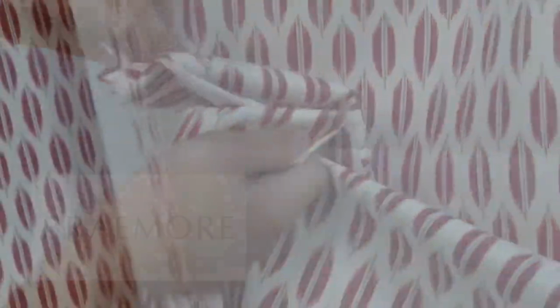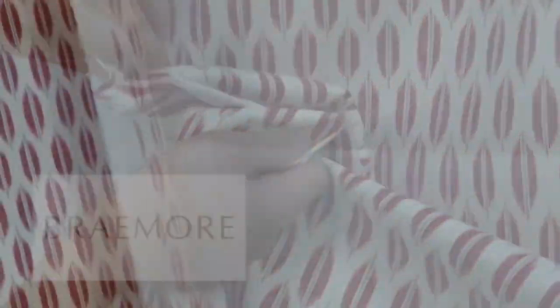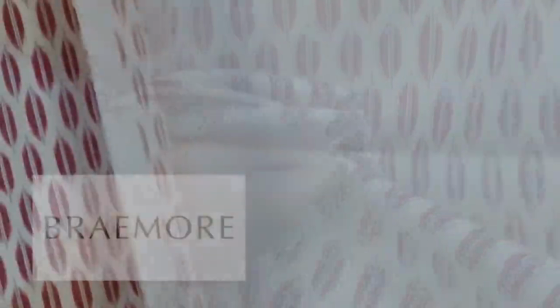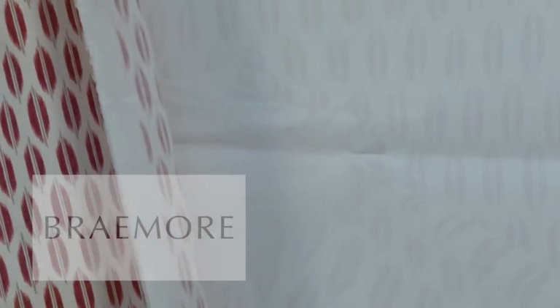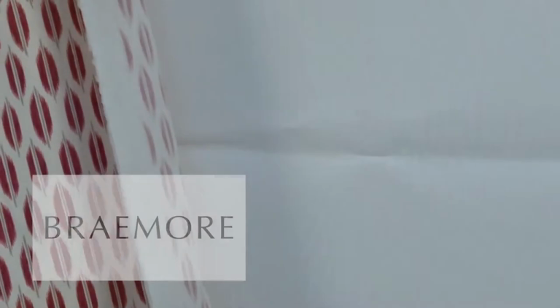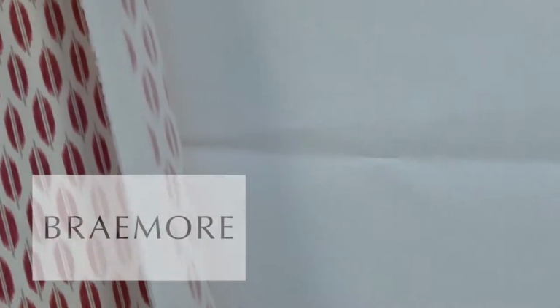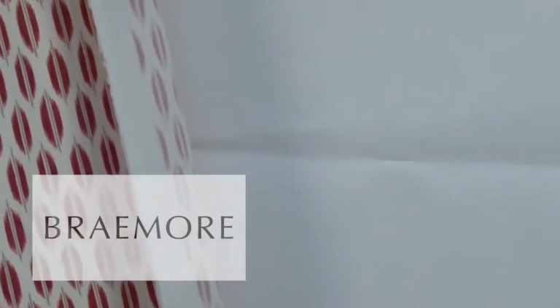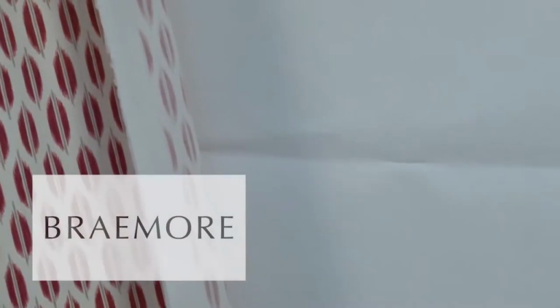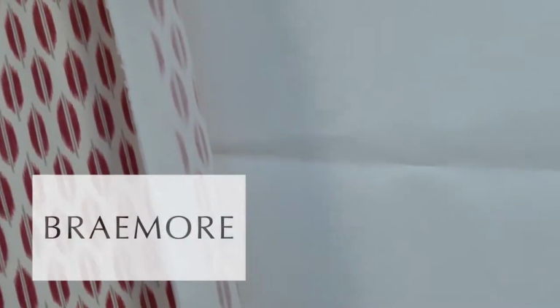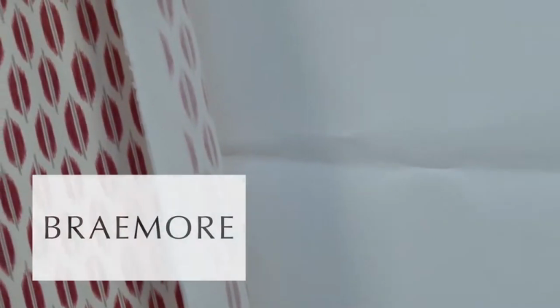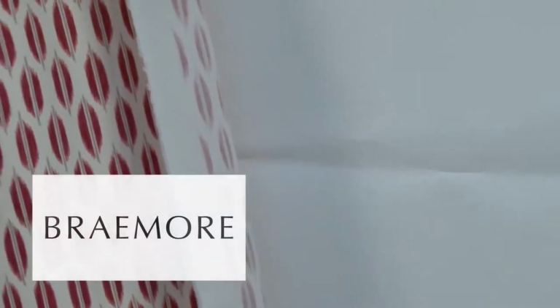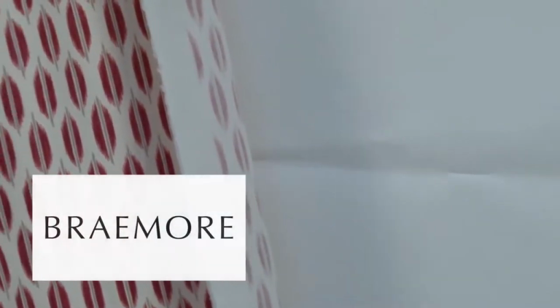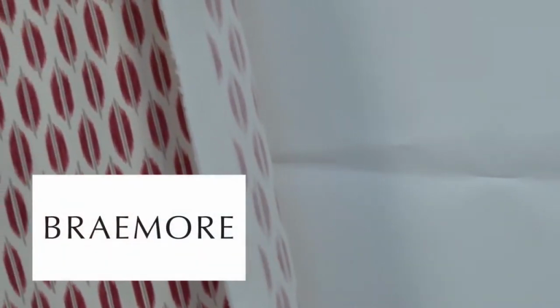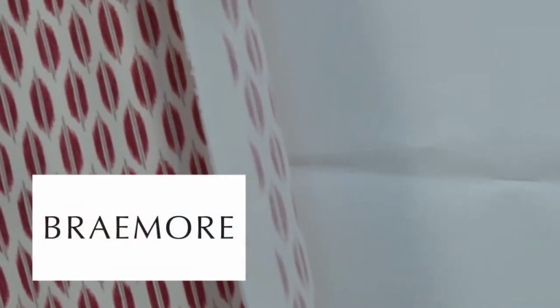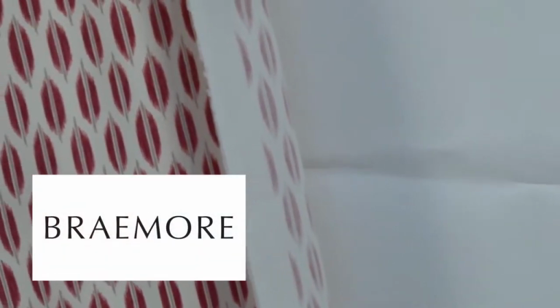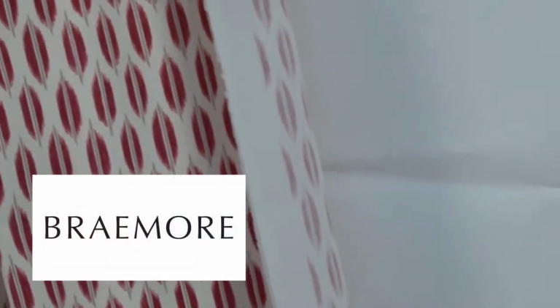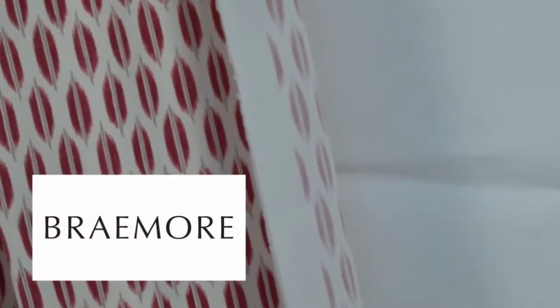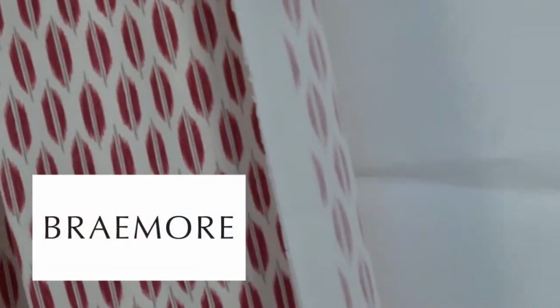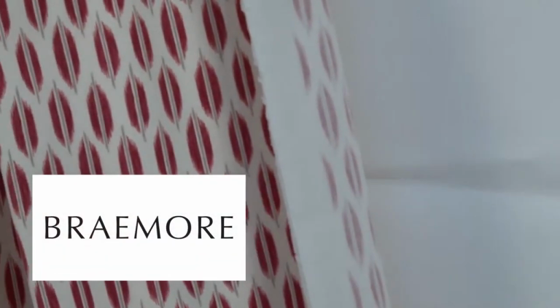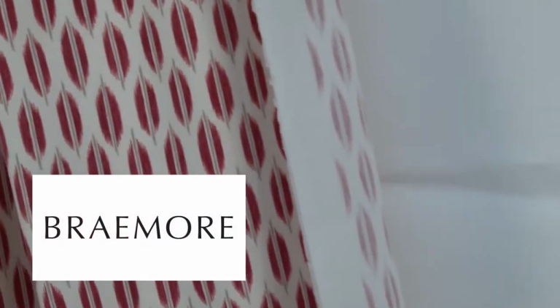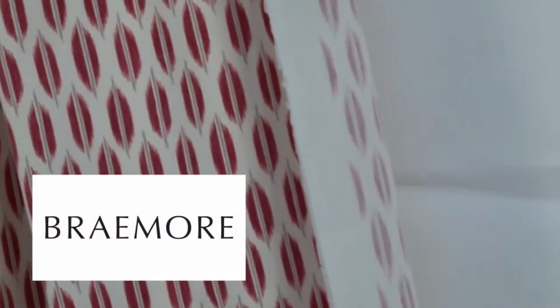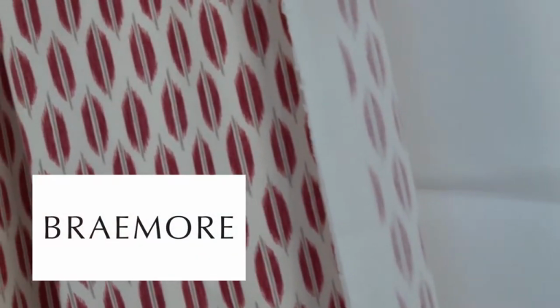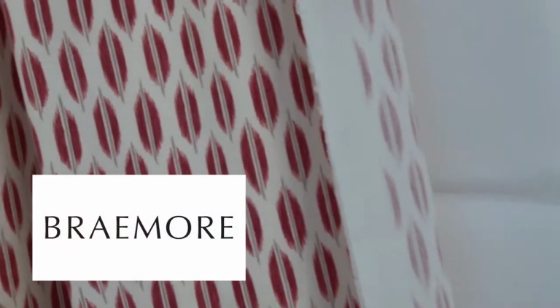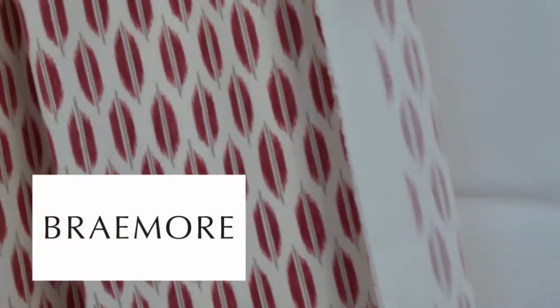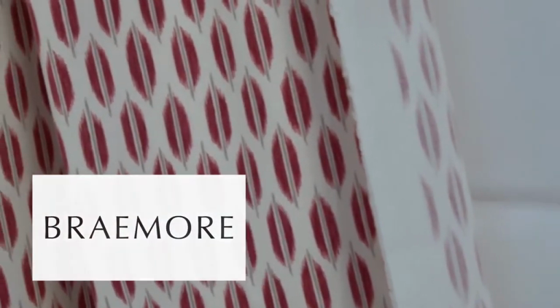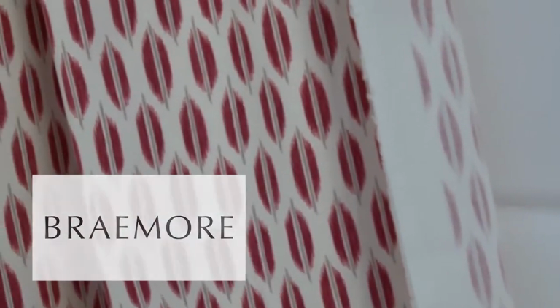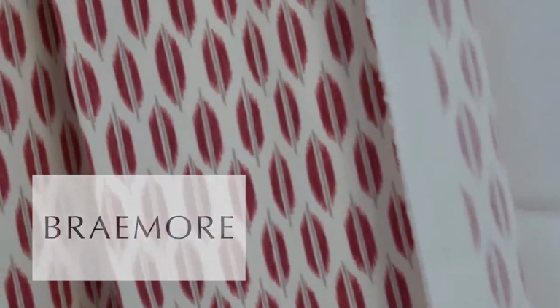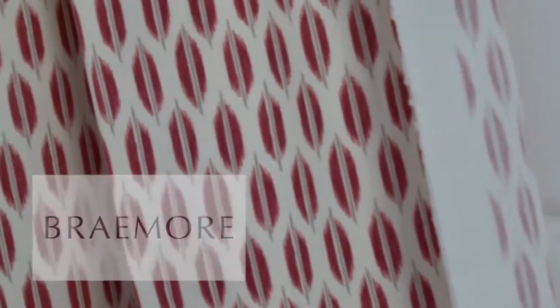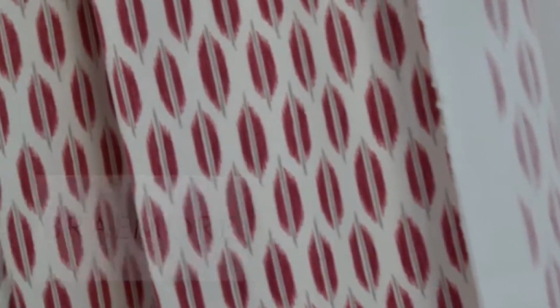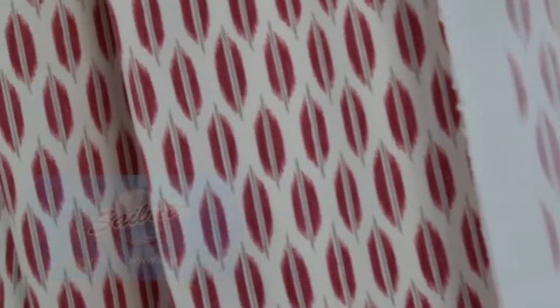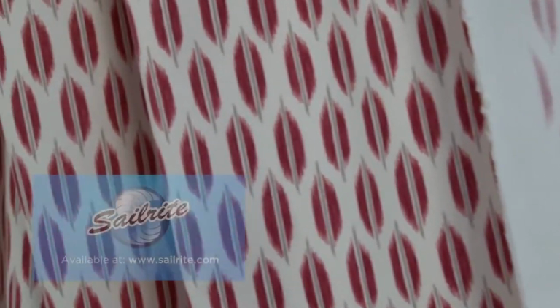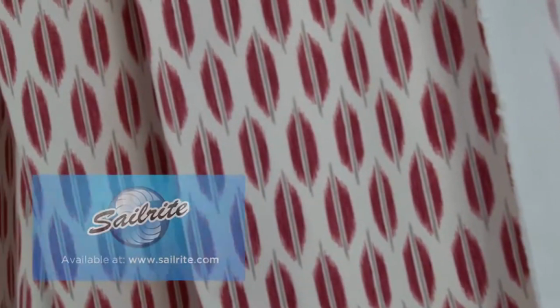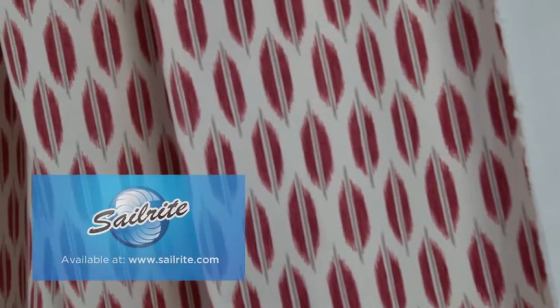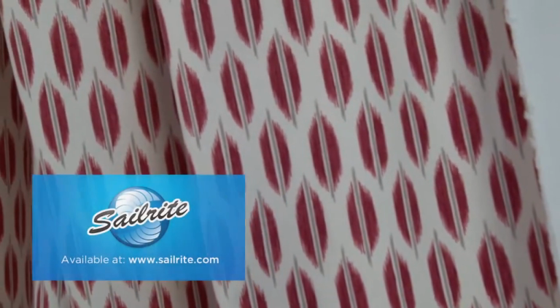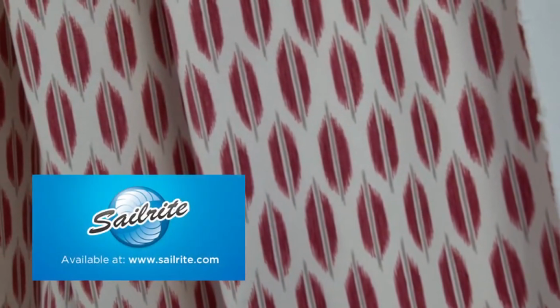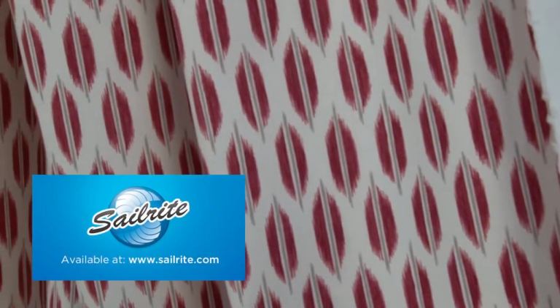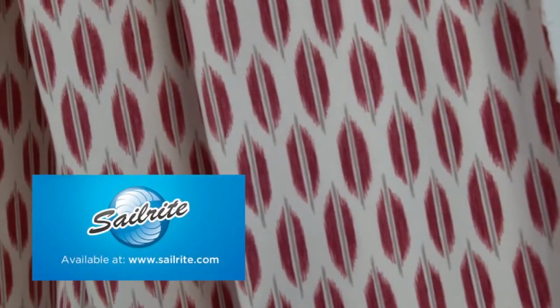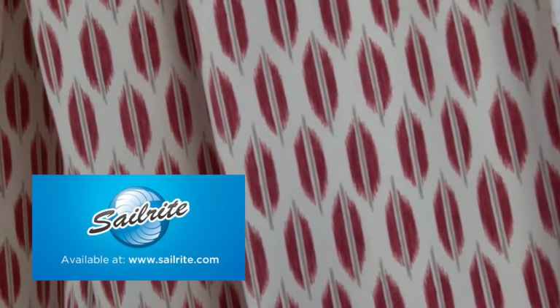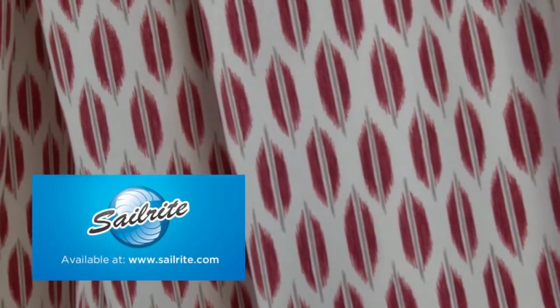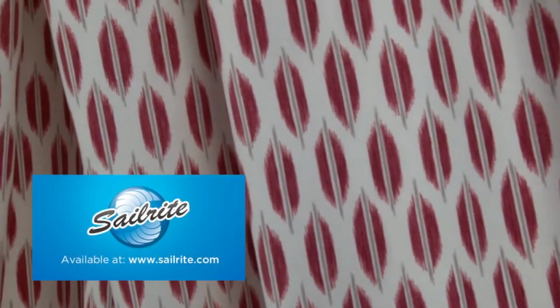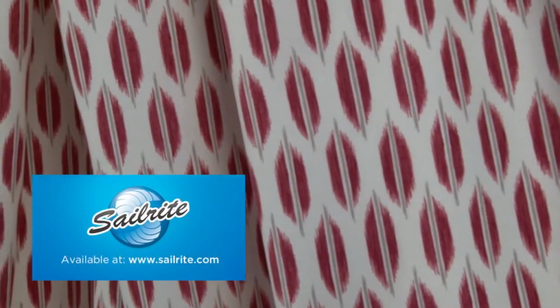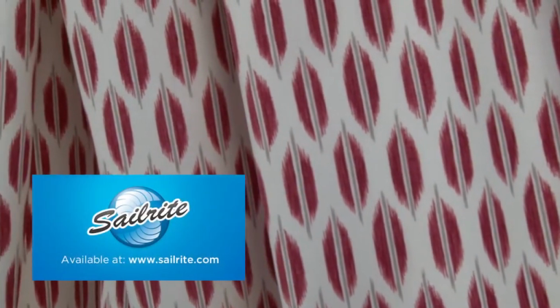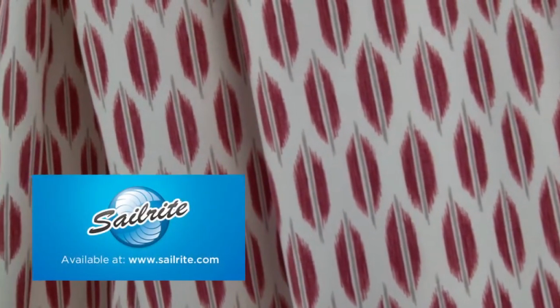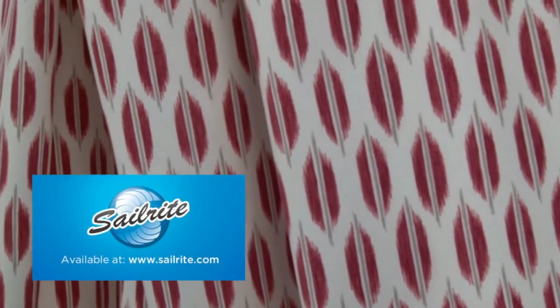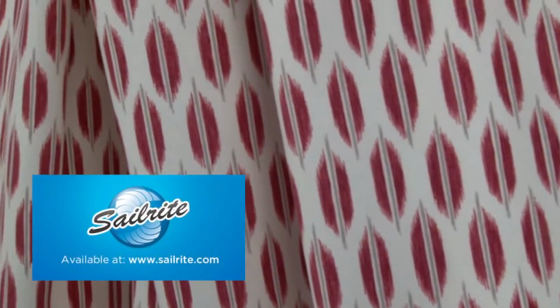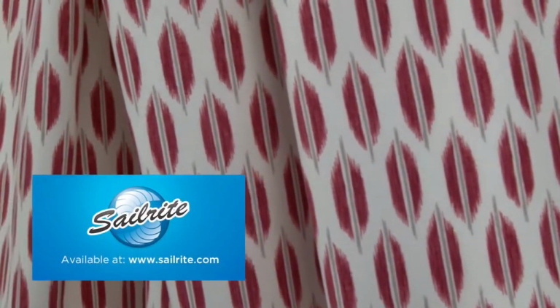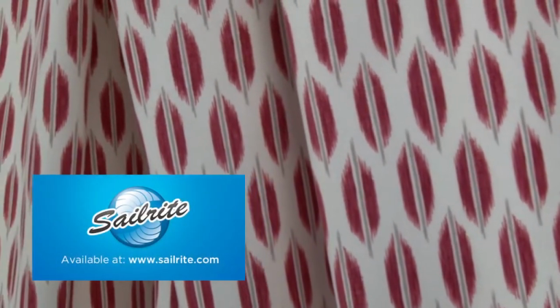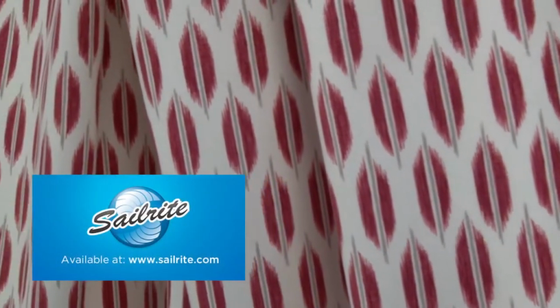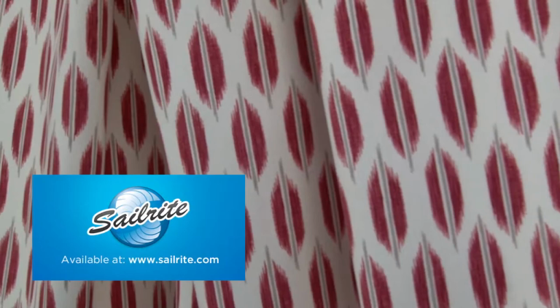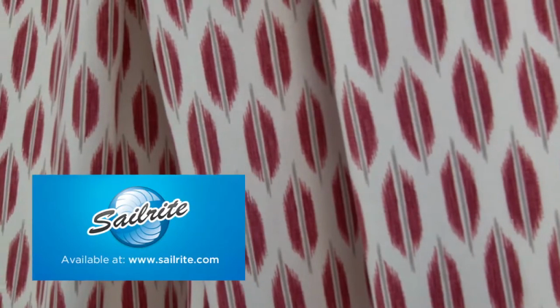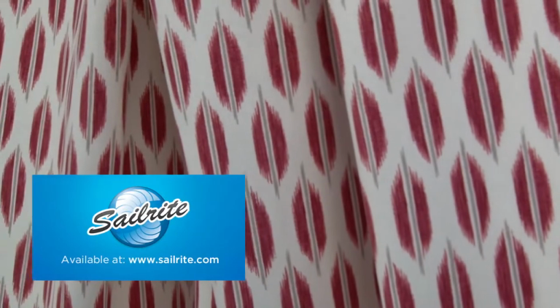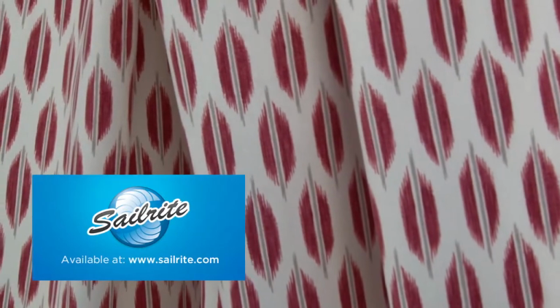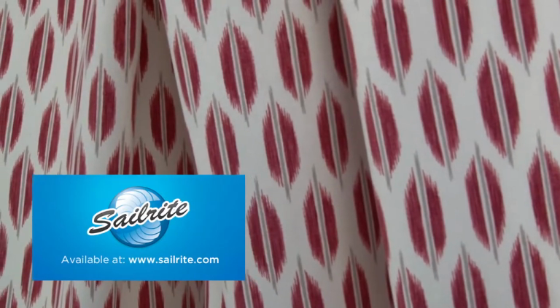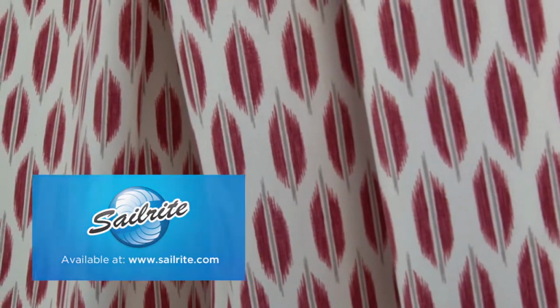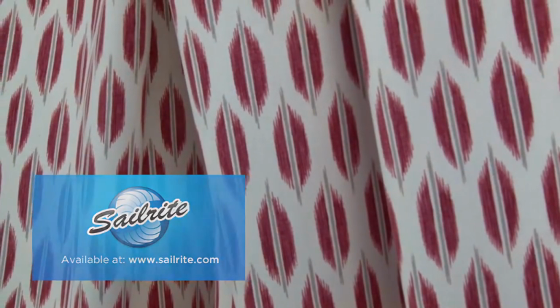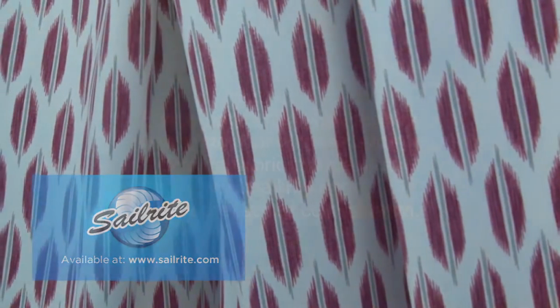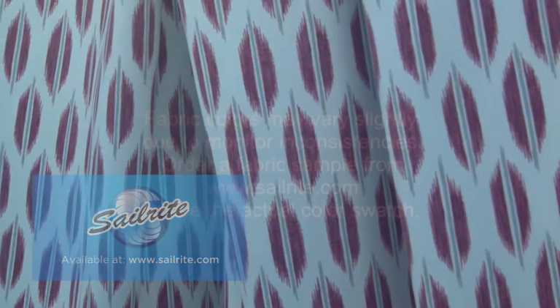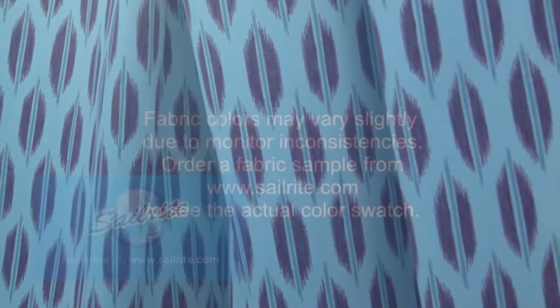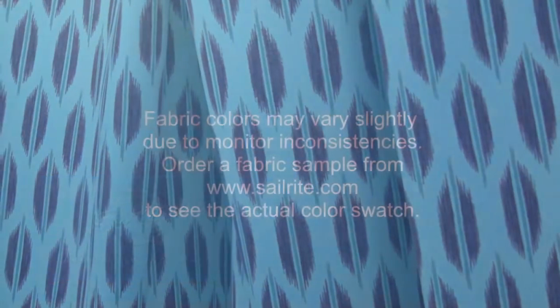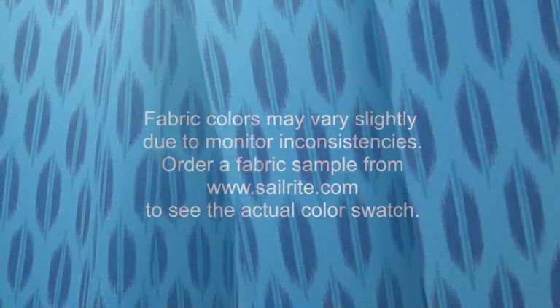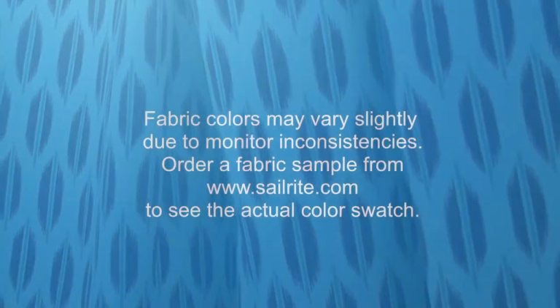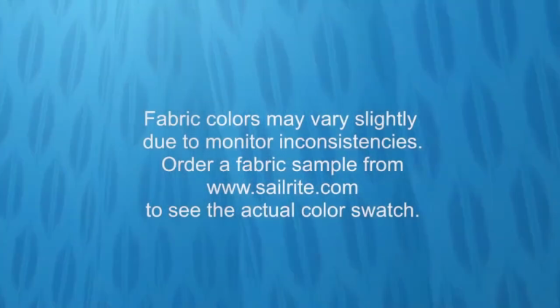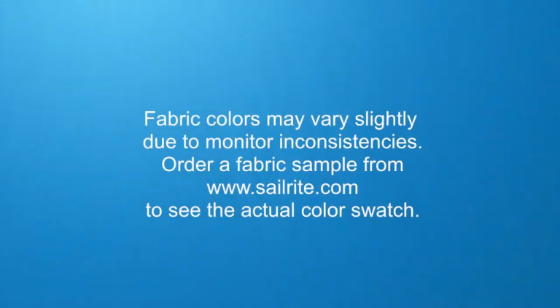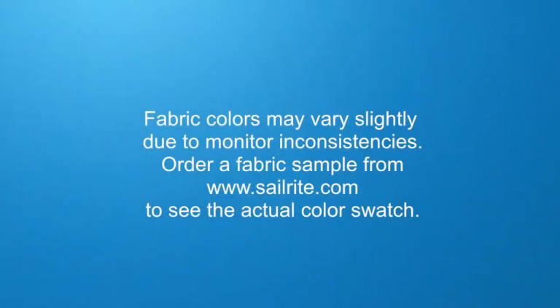Braymore fabrics are perfect for window treatments, bed skirts, pillow shams, headboards, accent pillows, slipcovers, upholstery, and more.